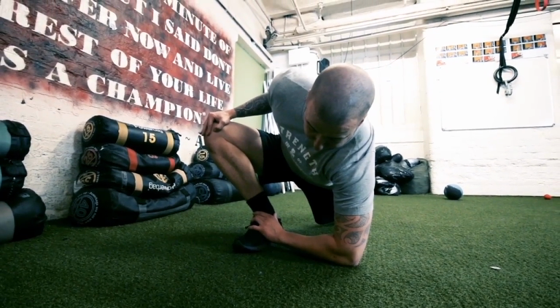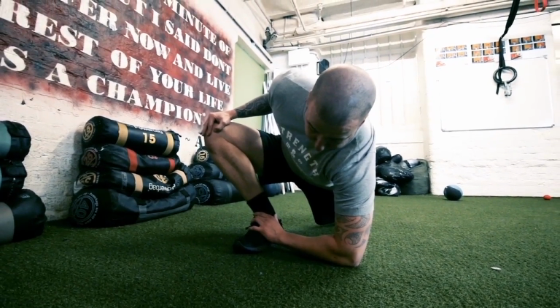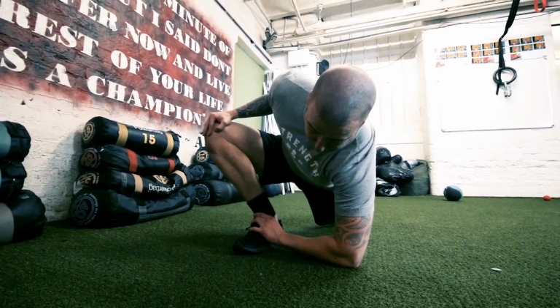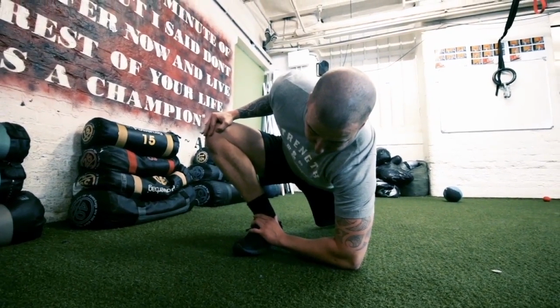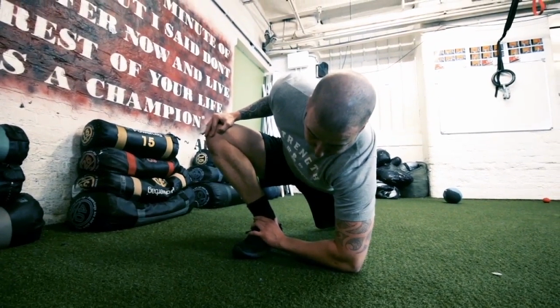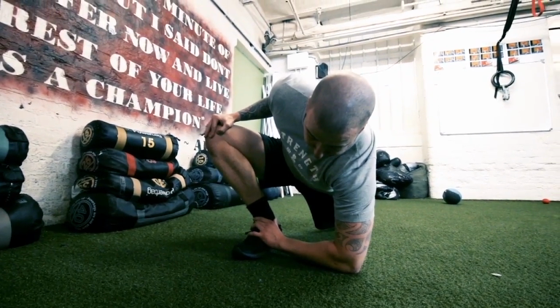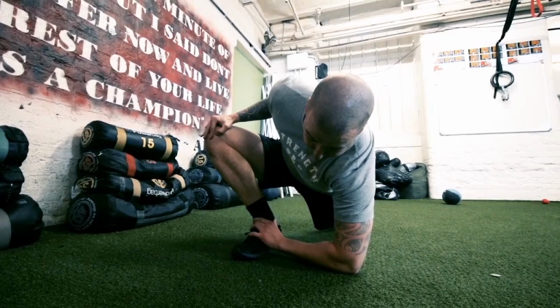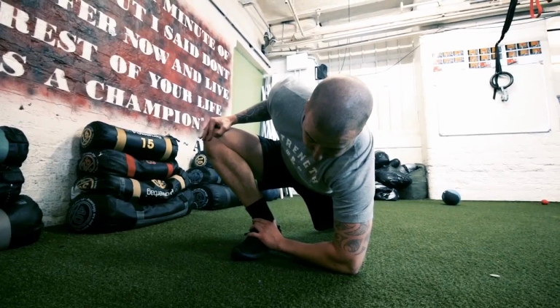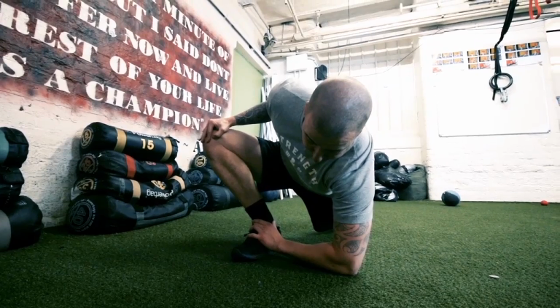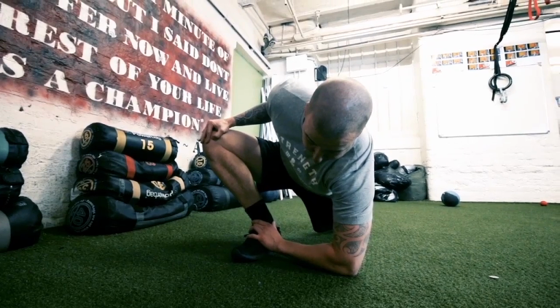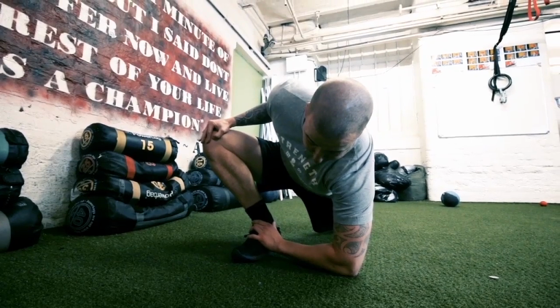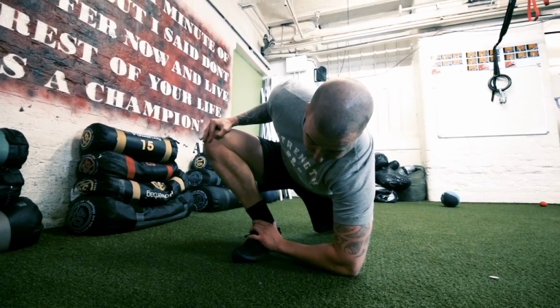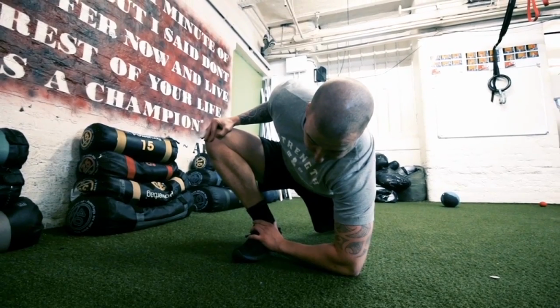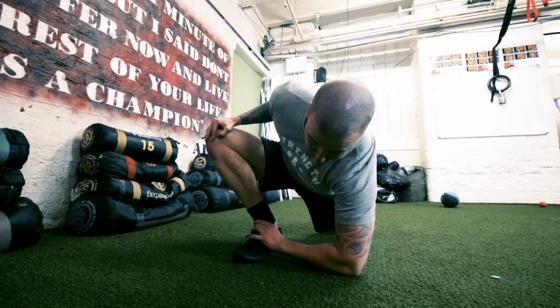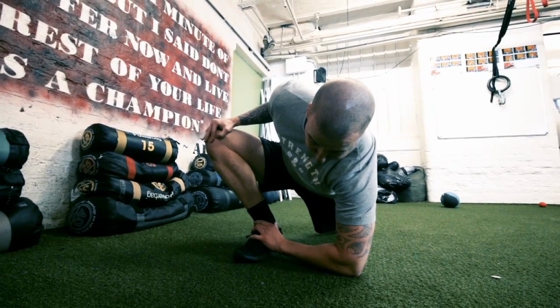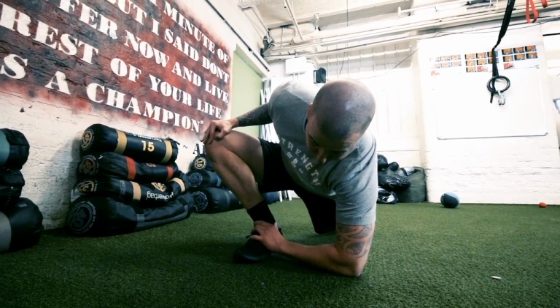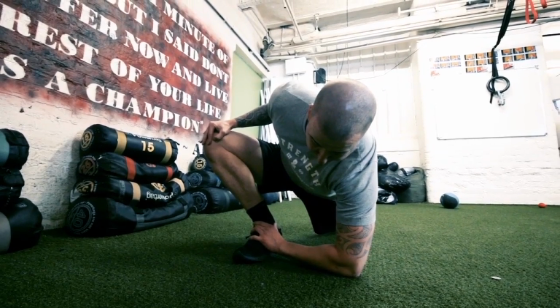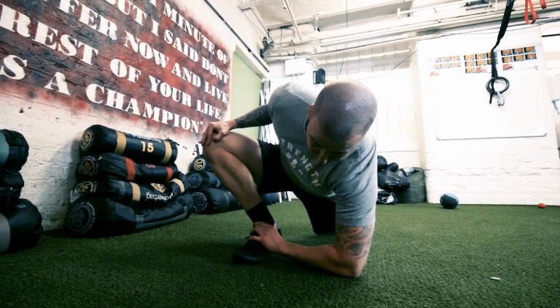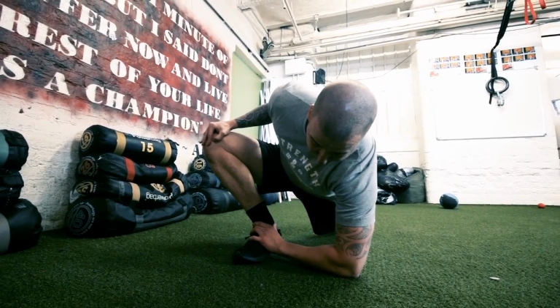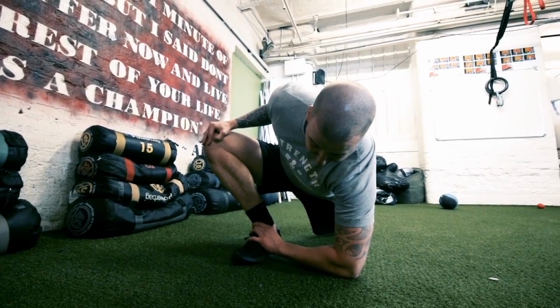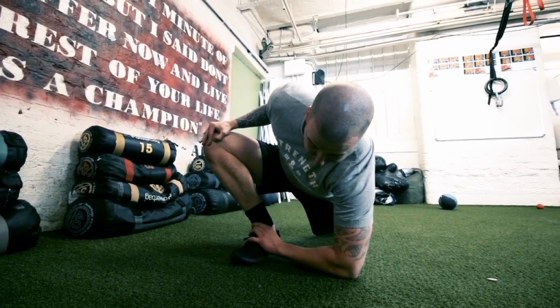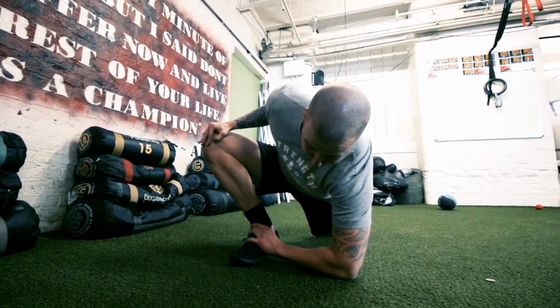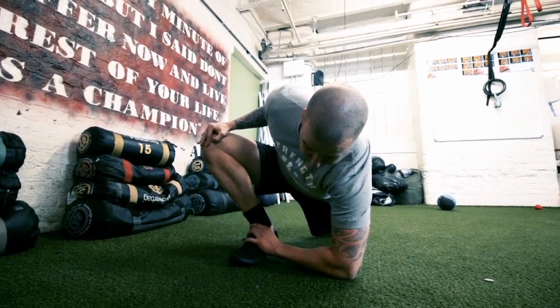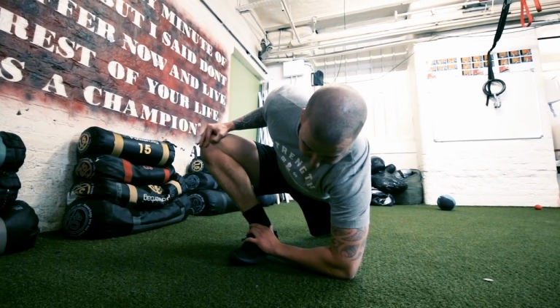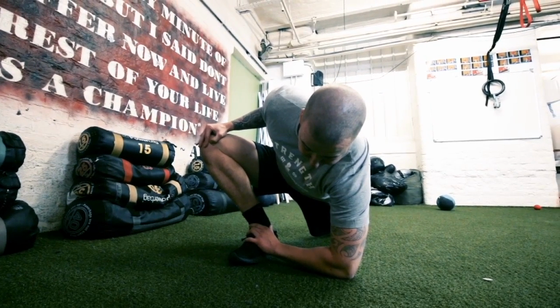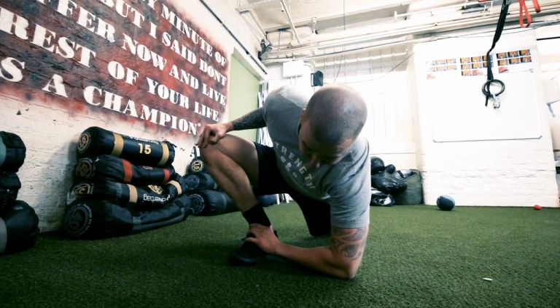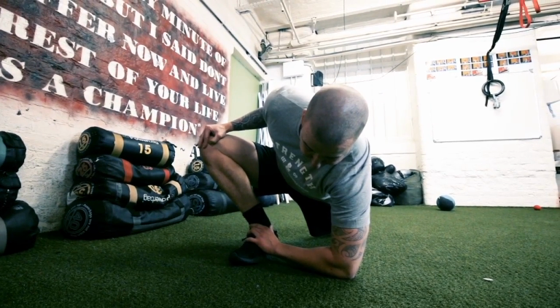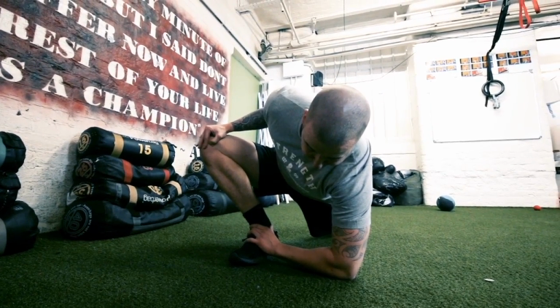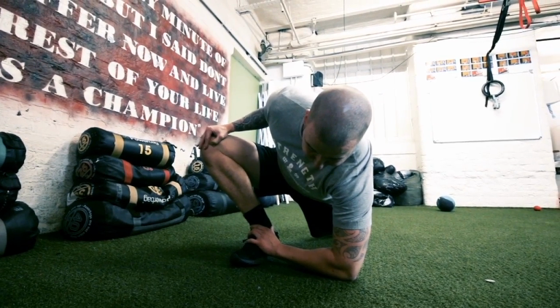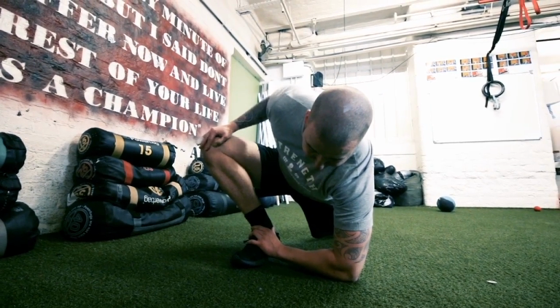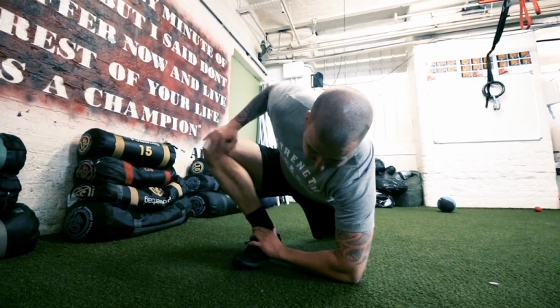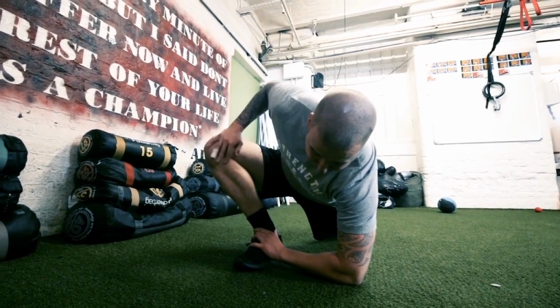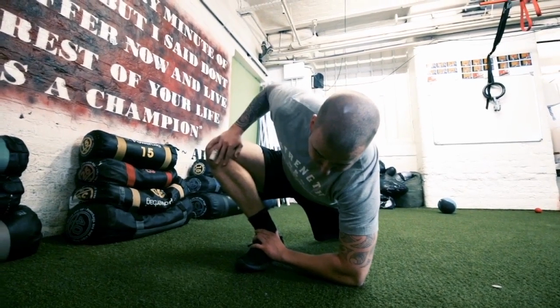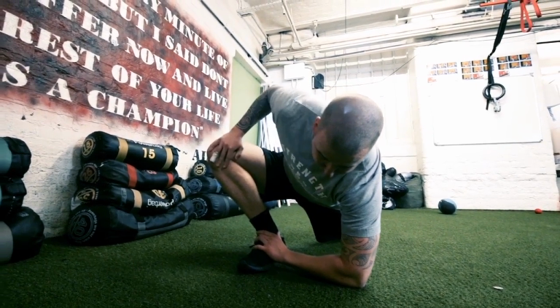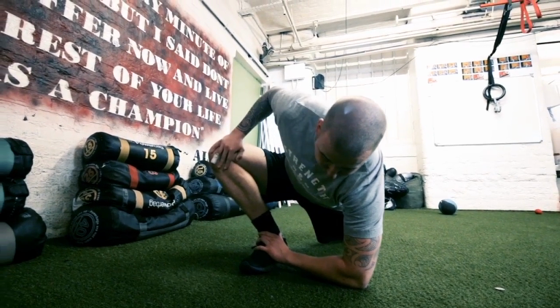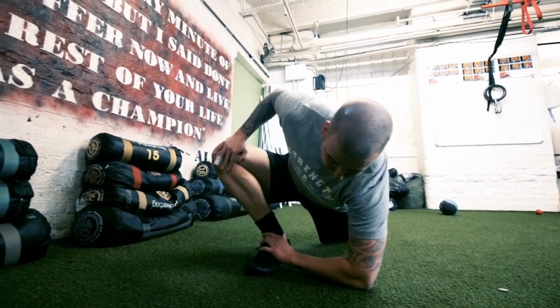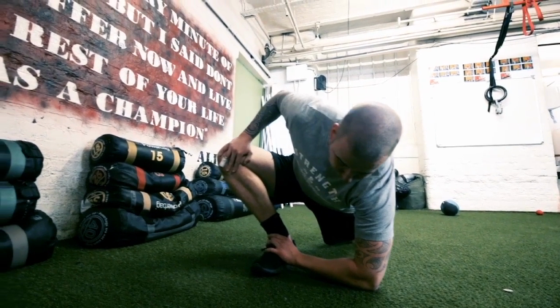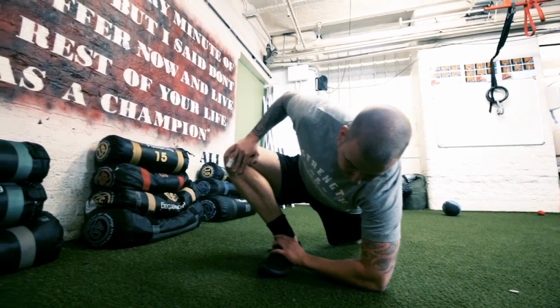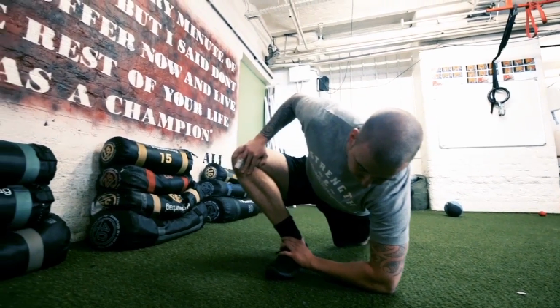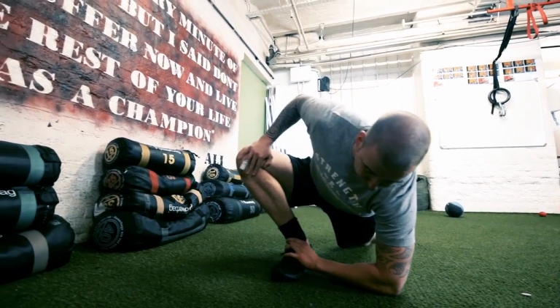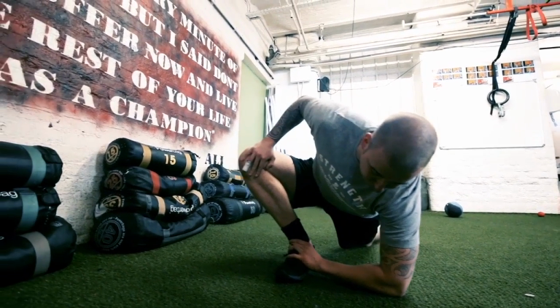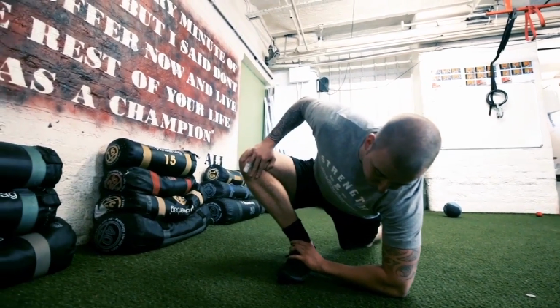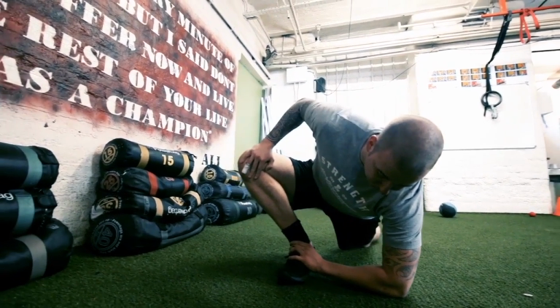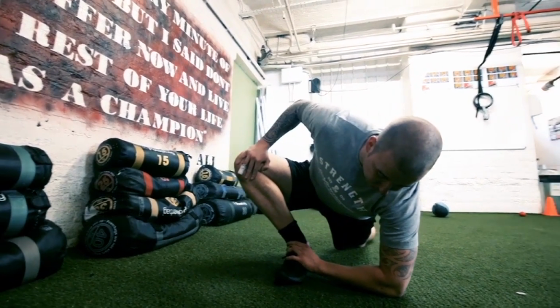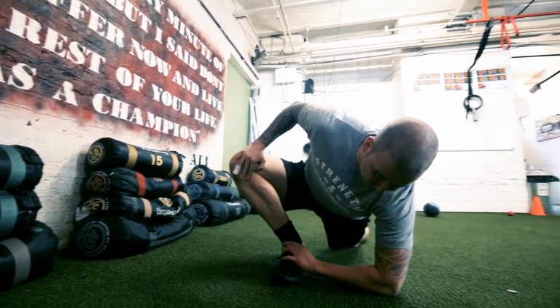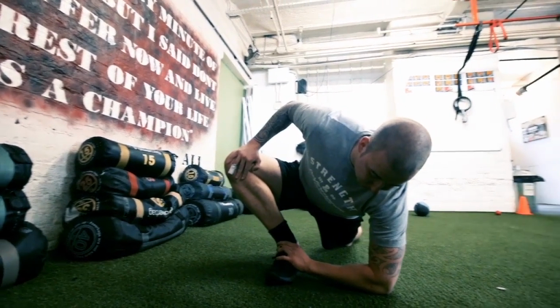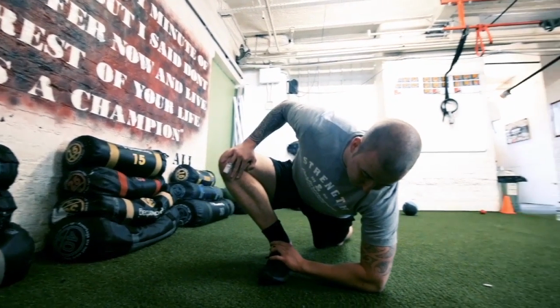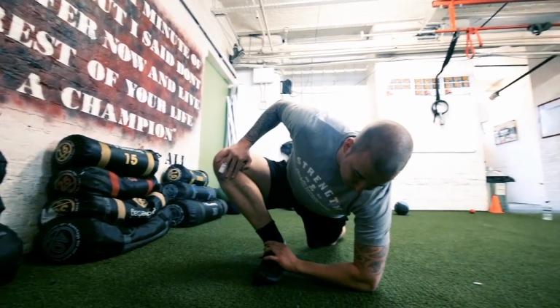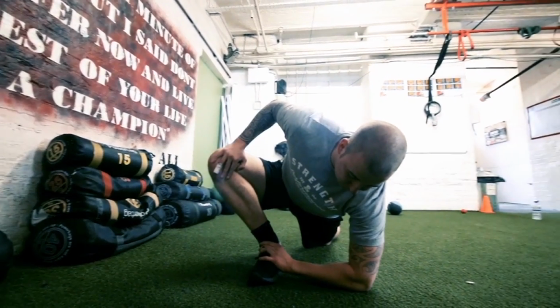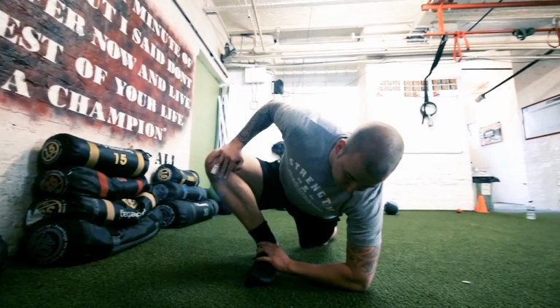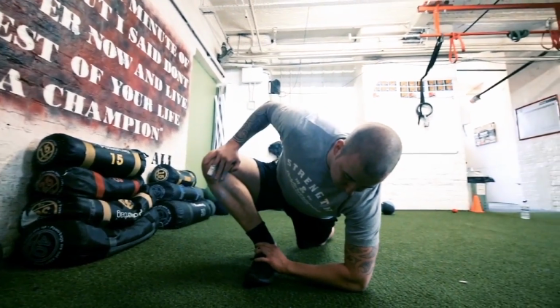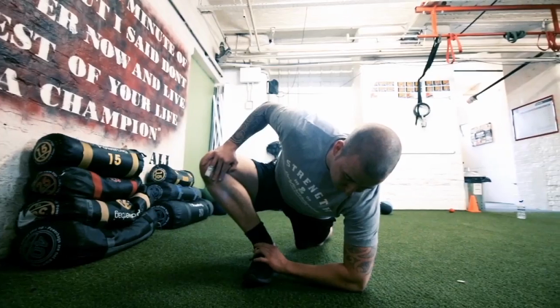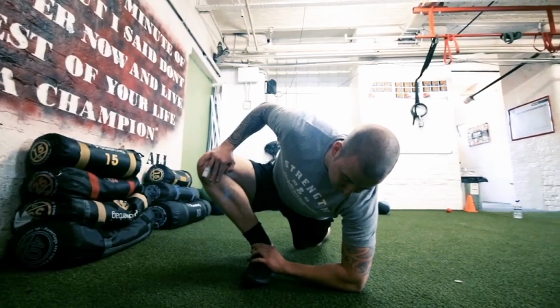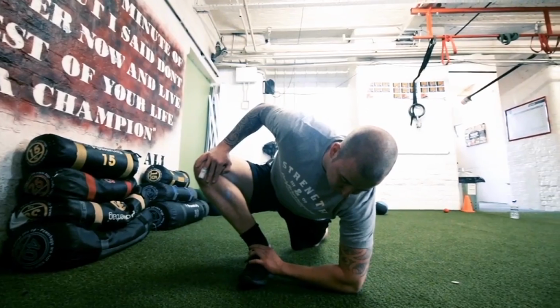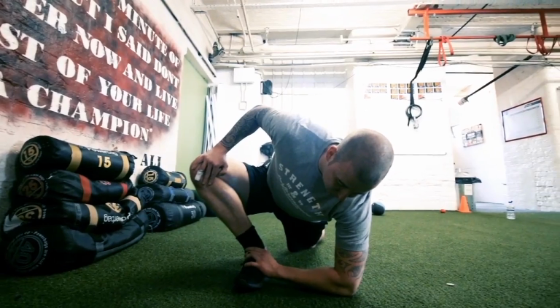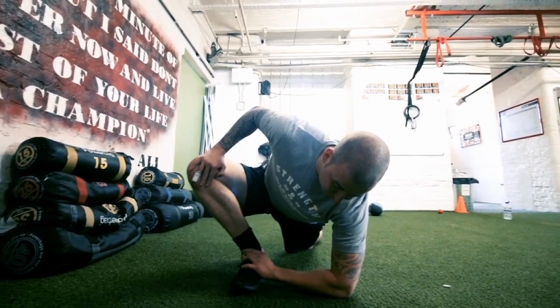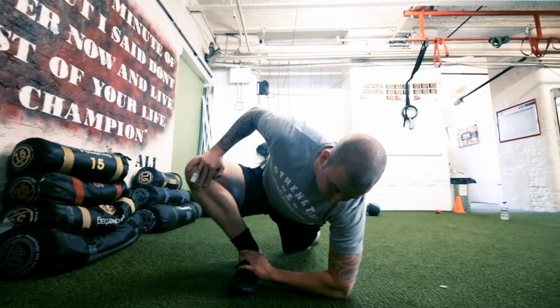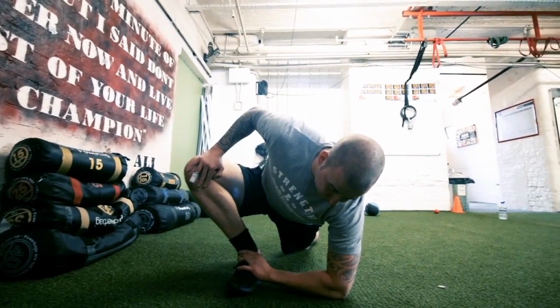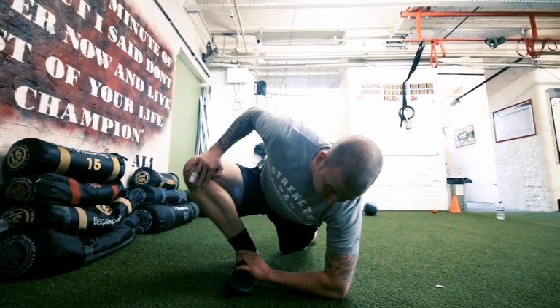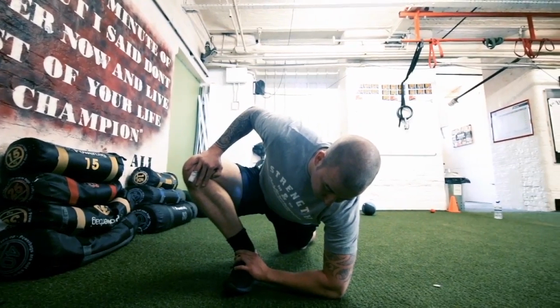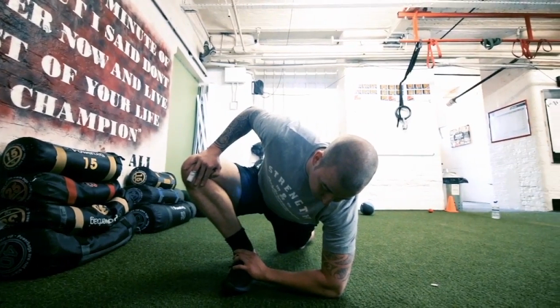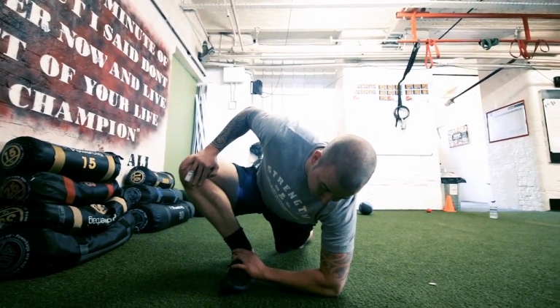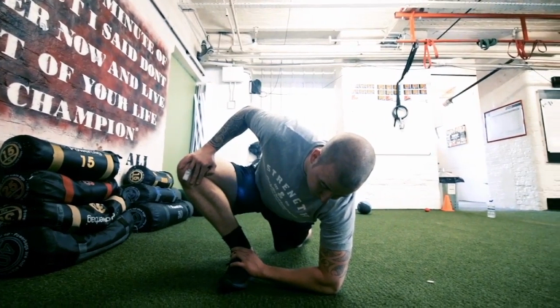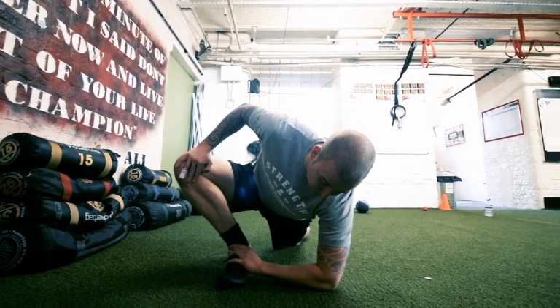Then try and get the elbow to the floor while pushing that knee down. Hold, stay there for 30 to 60 seconds.